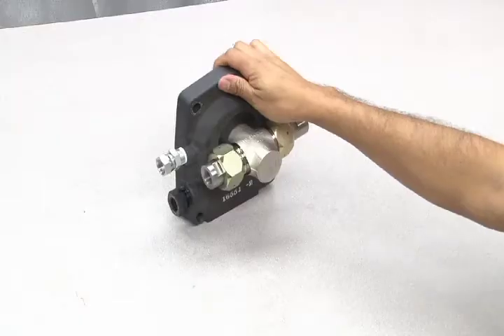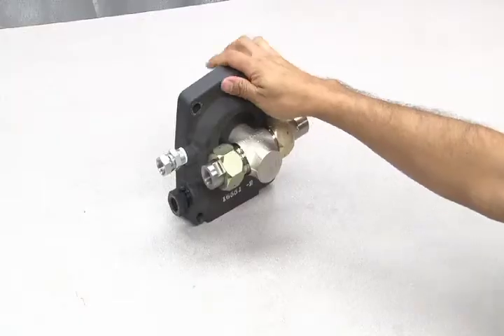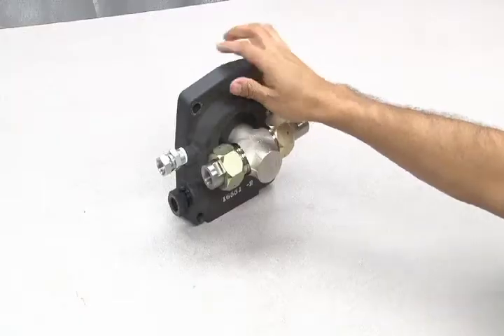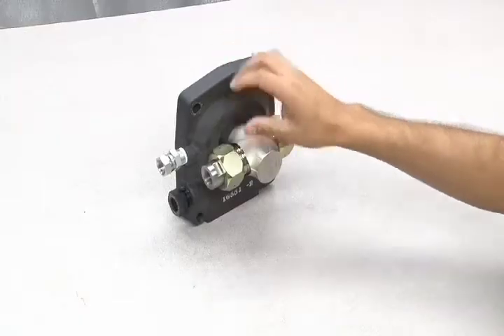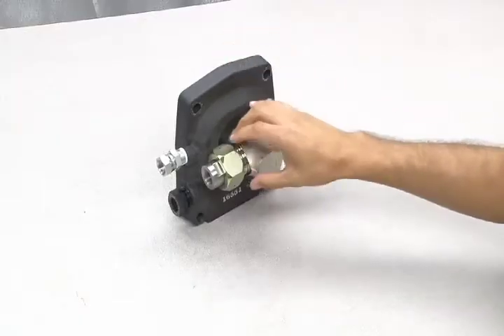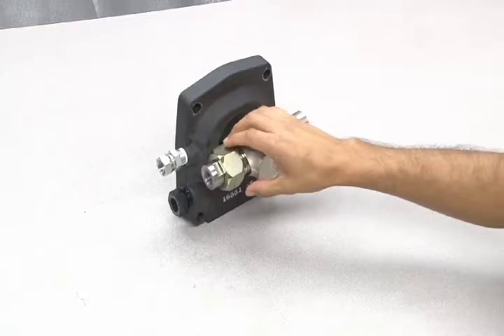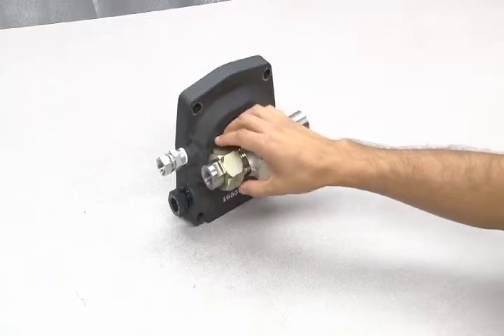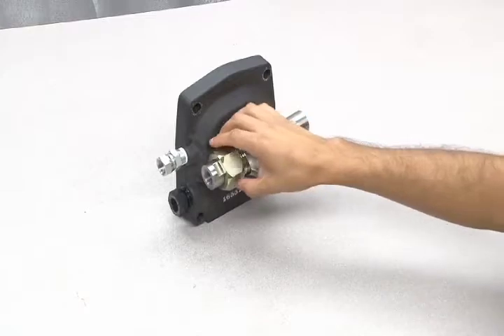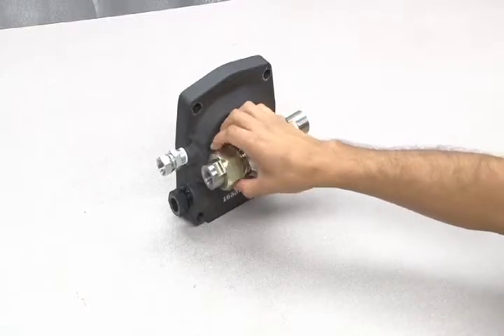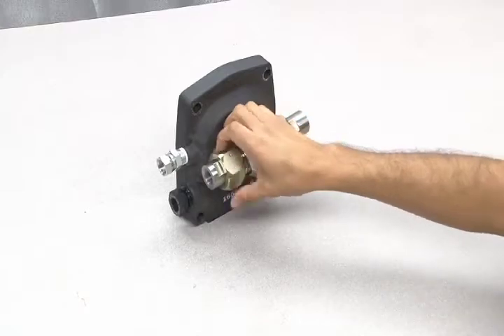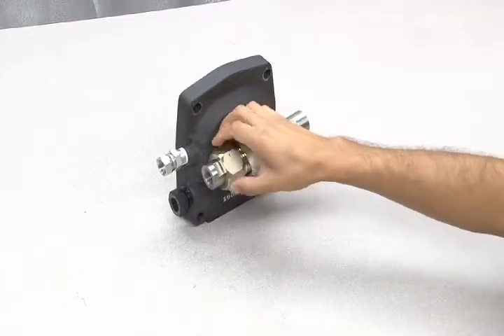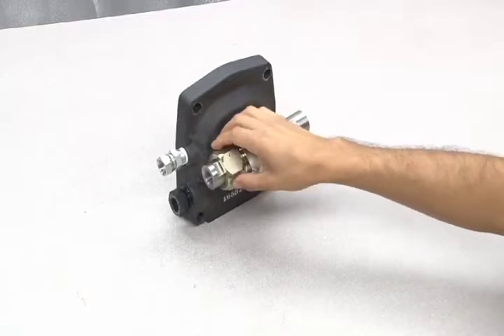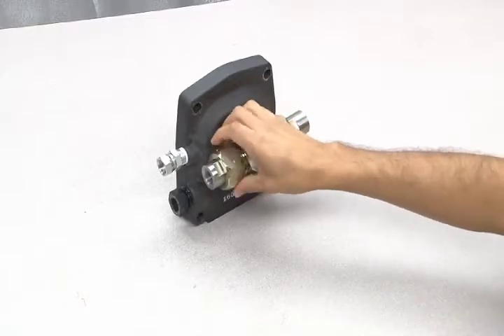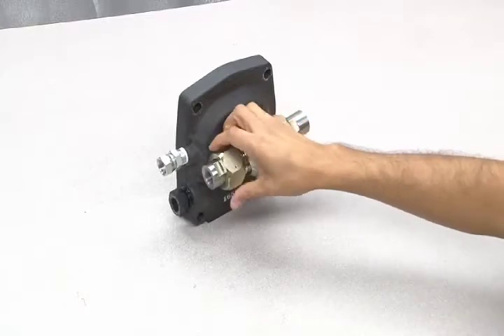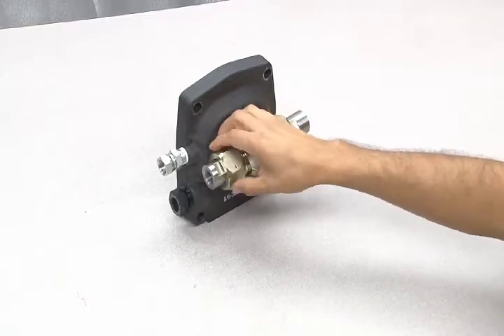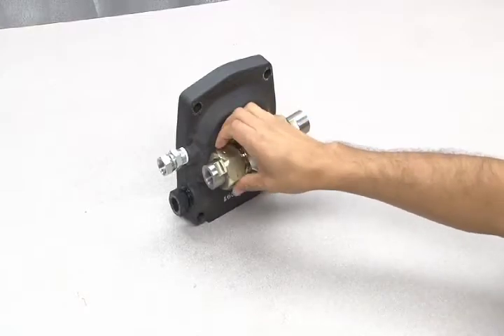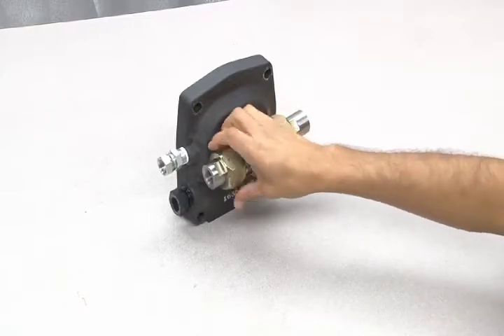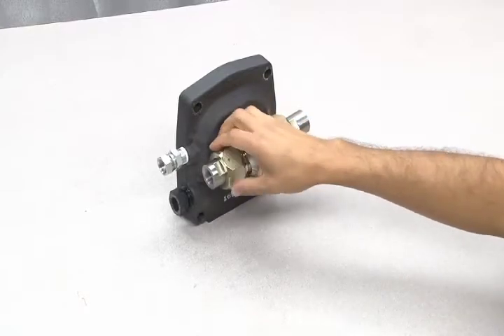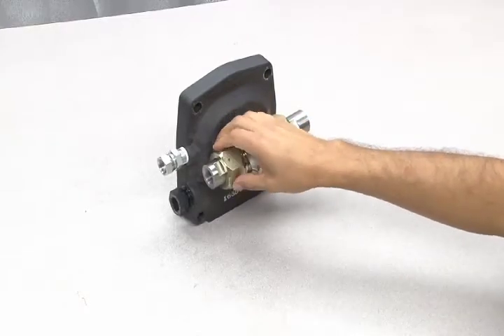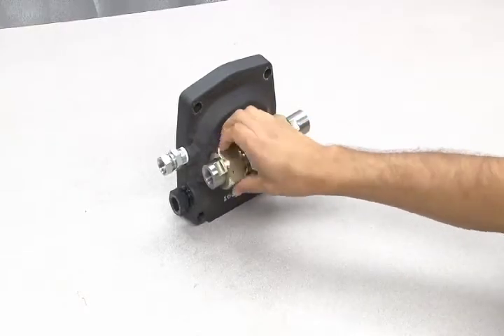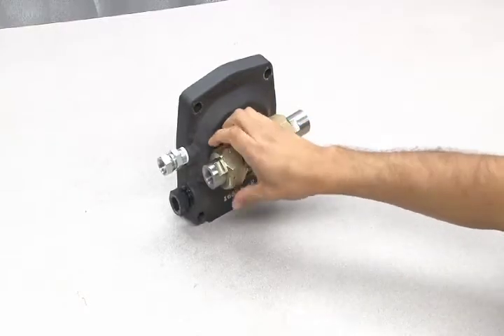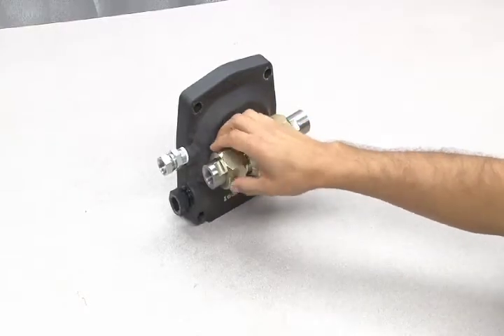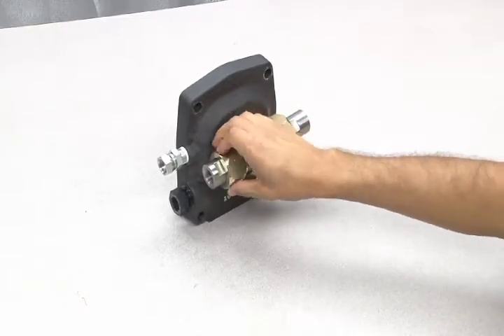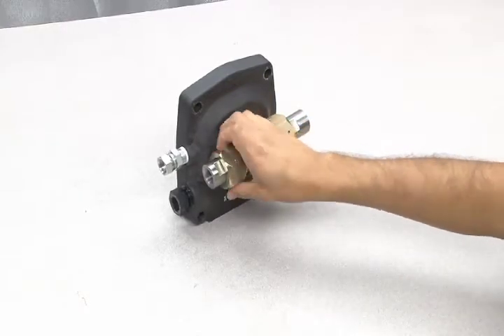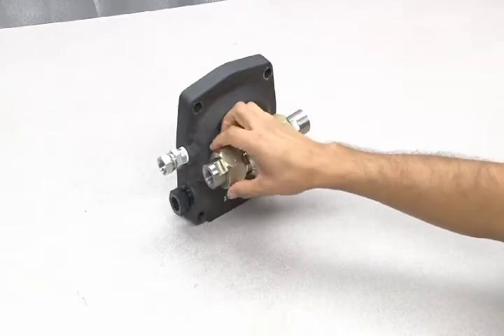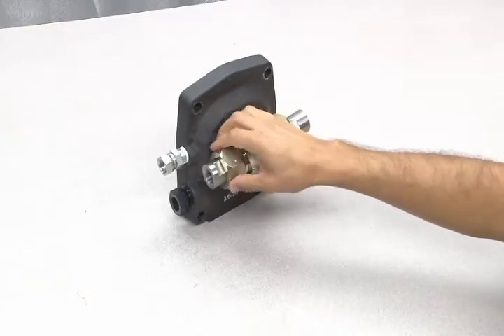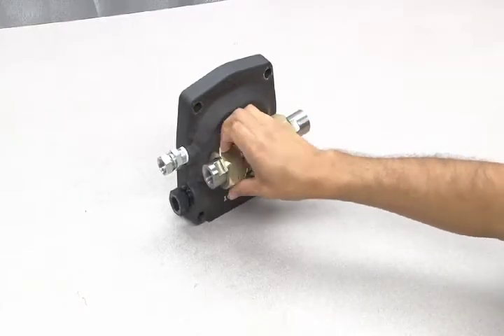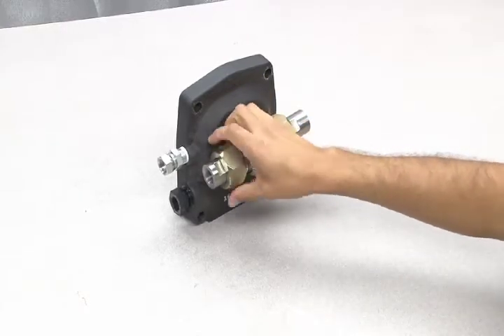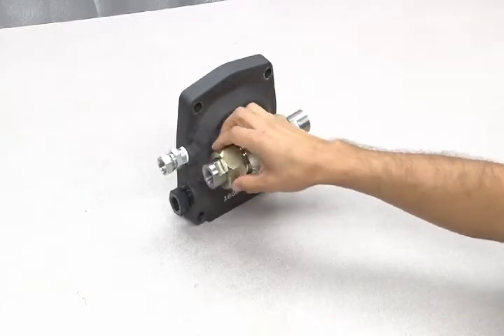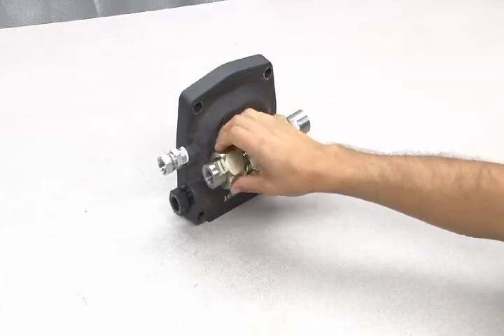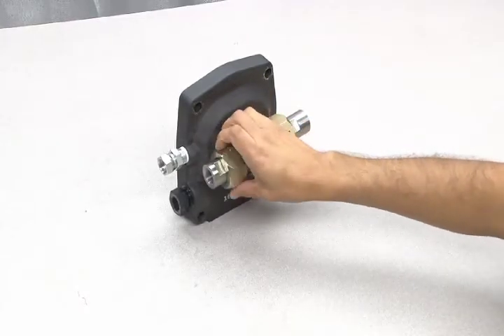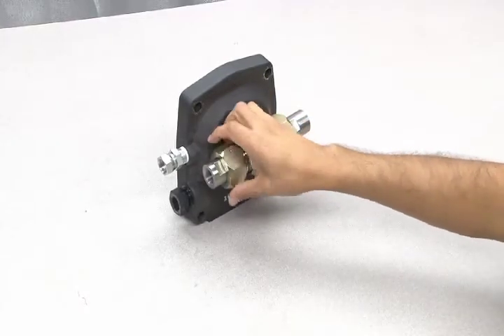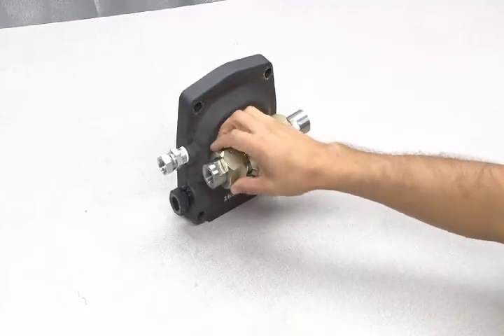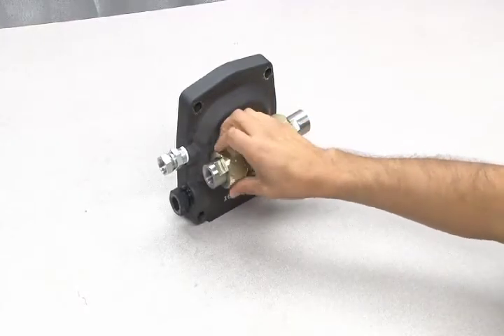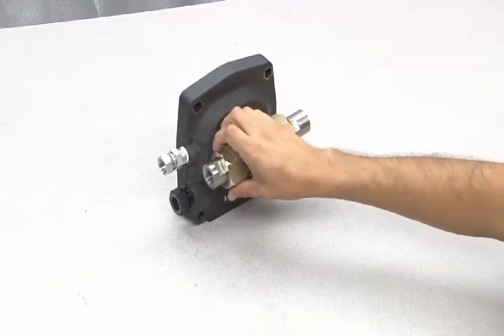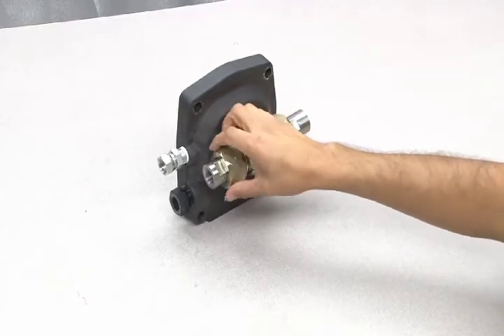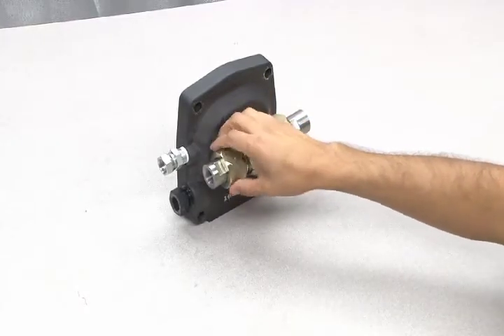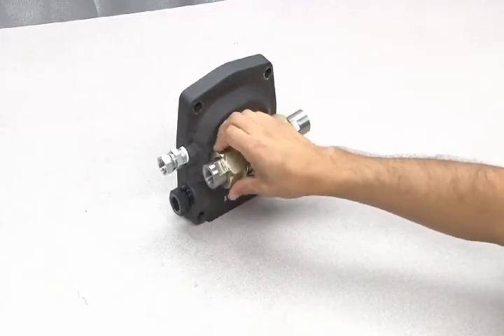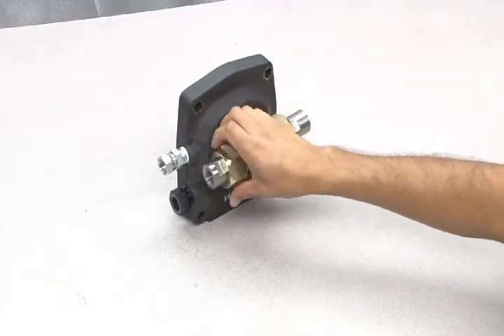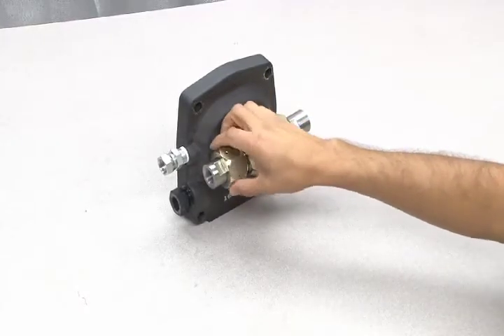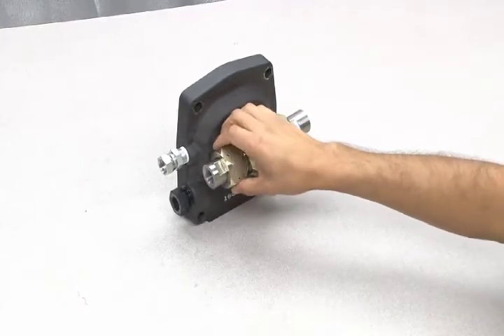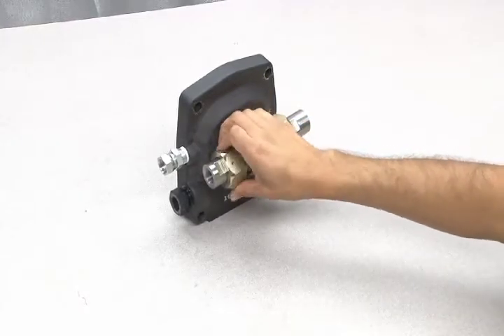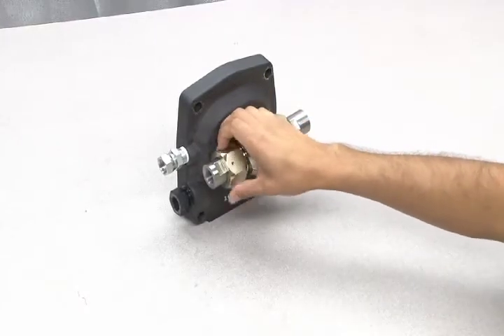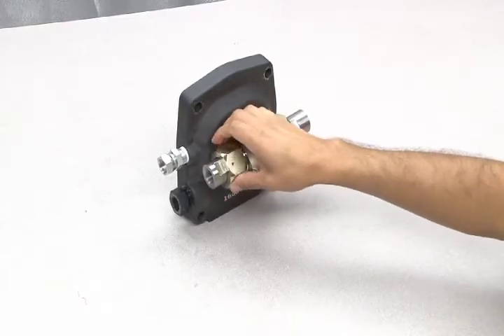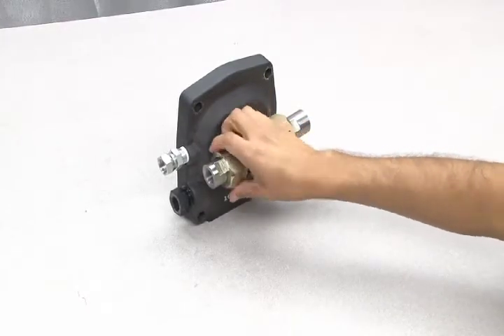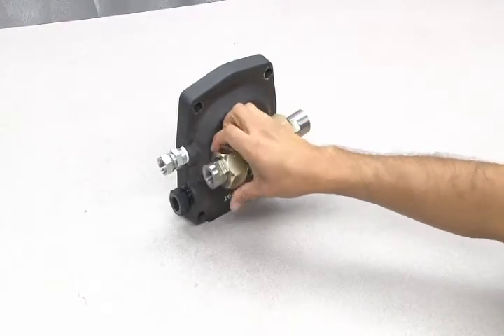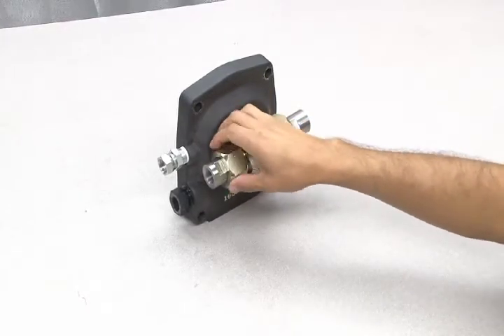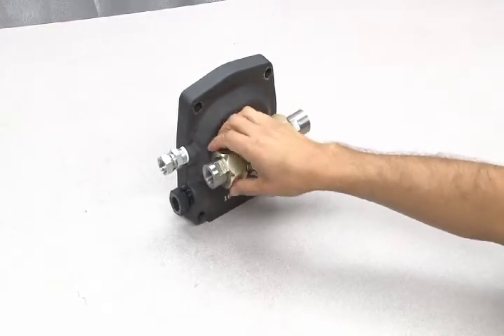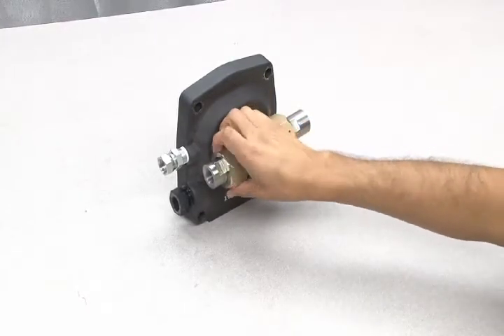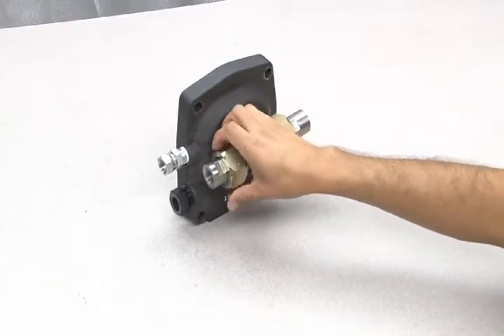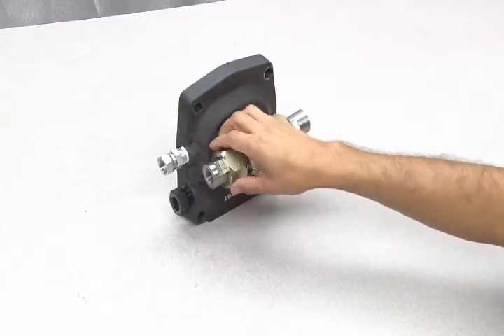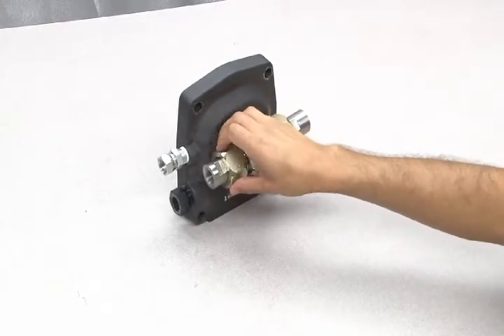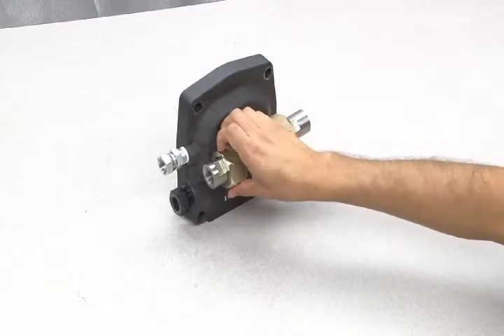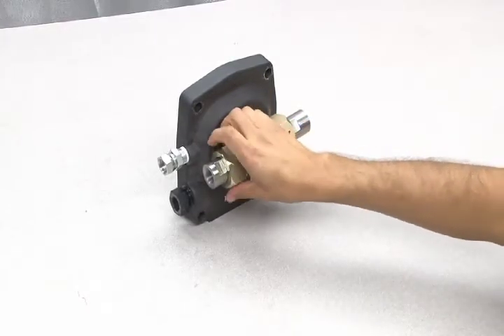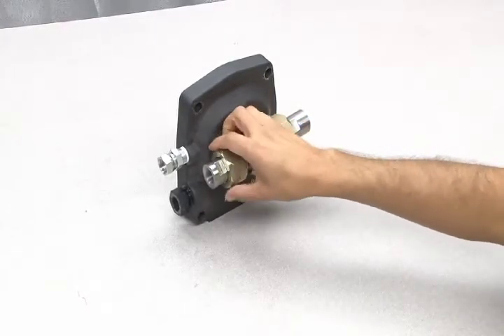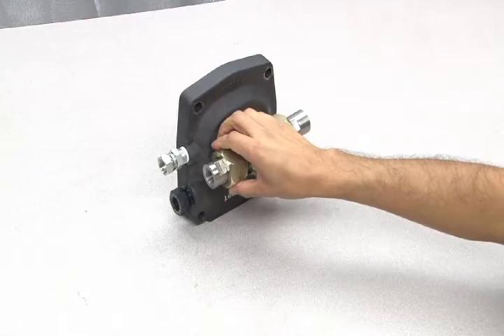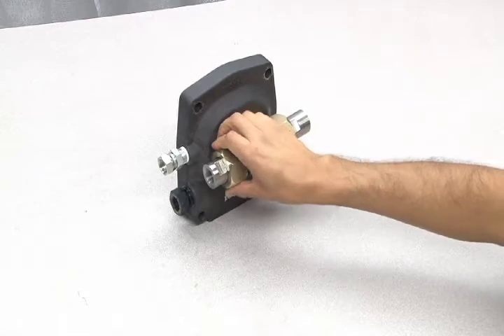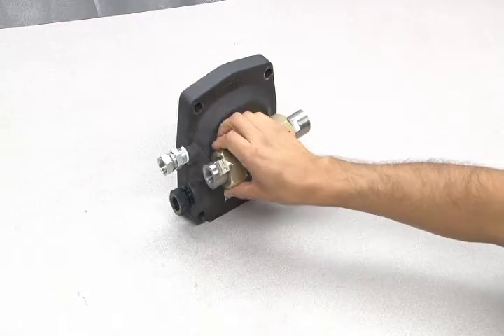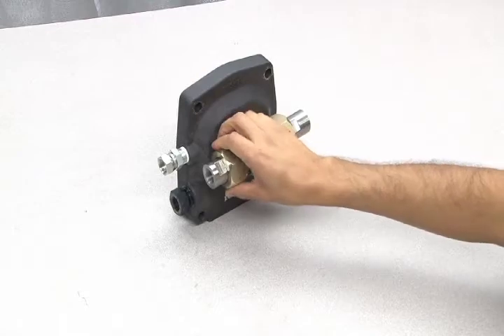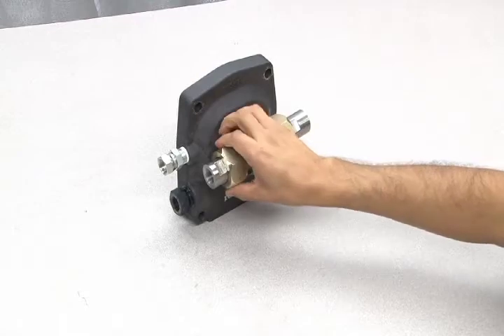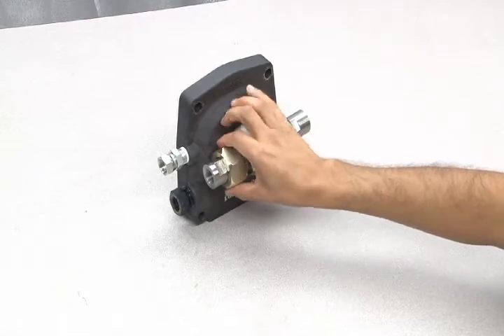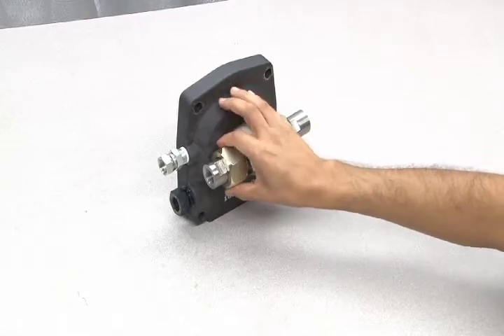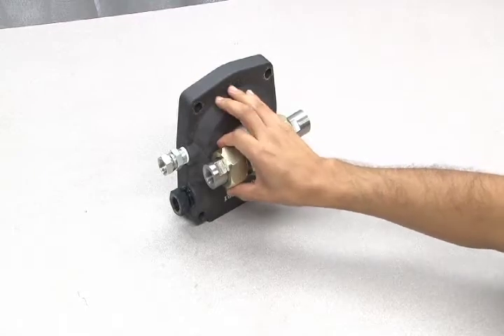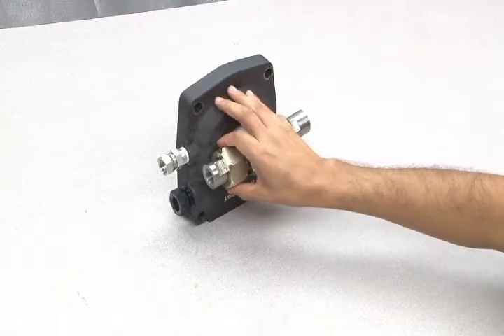Now you can replace the check valves into the T-body and tighten the 2-inch nuts according to proper torque requirements.